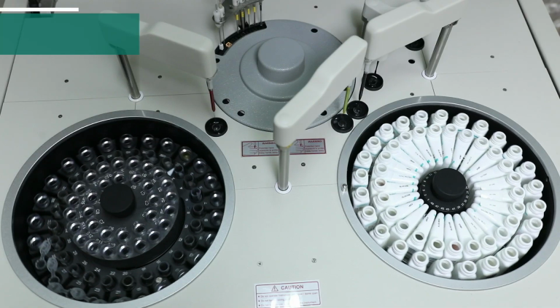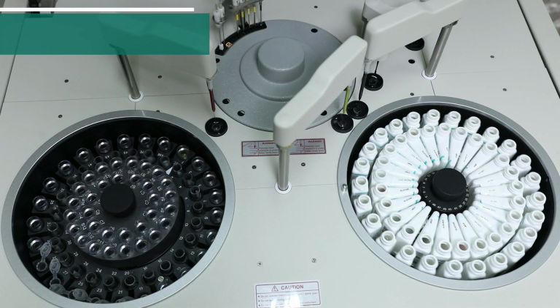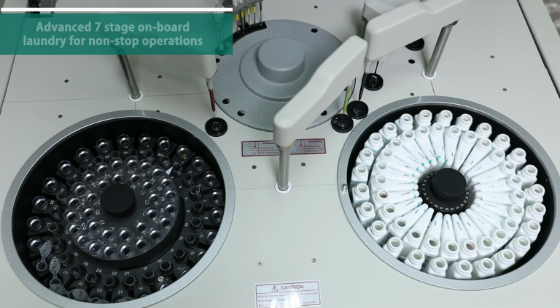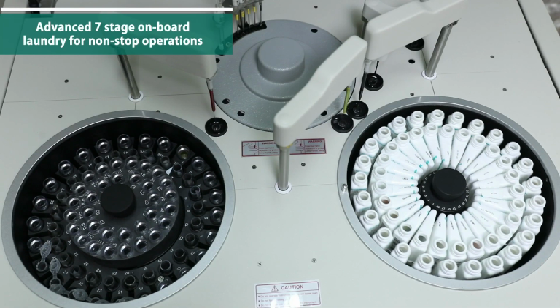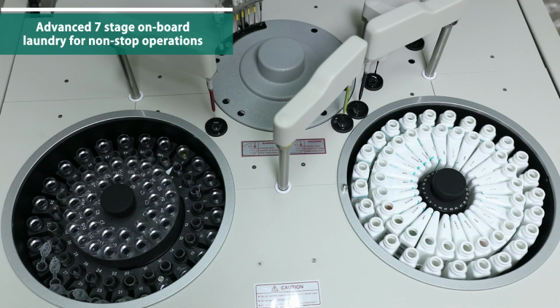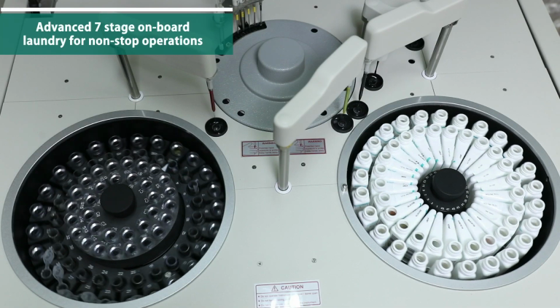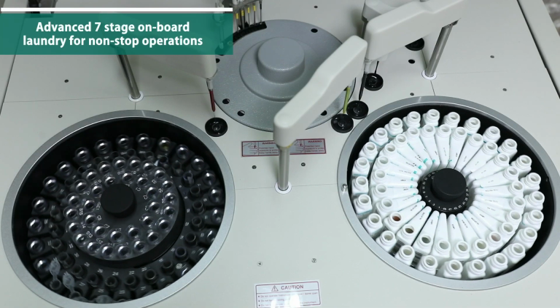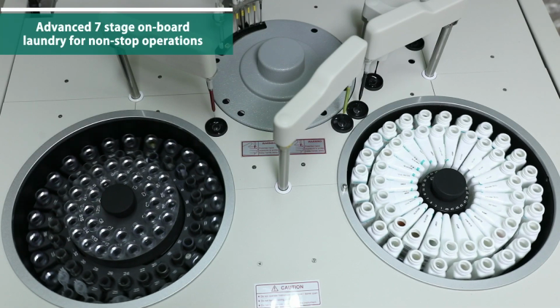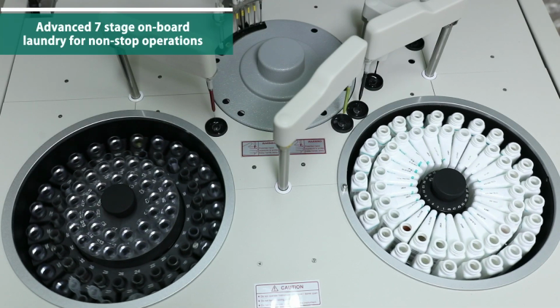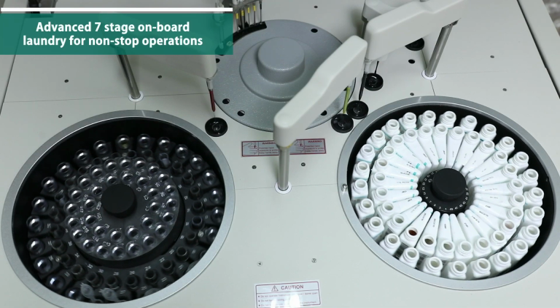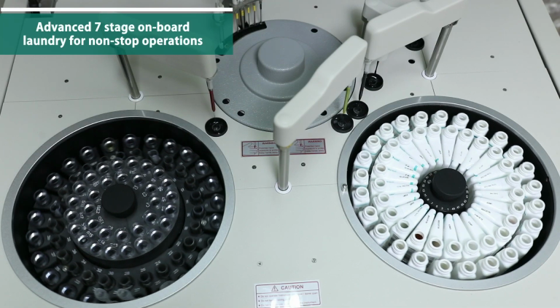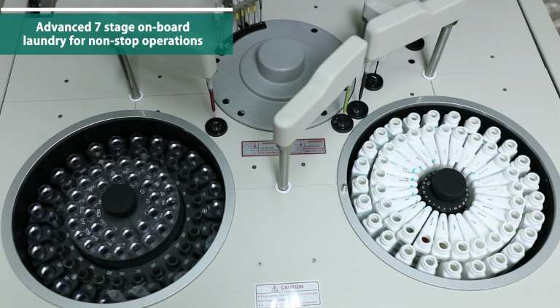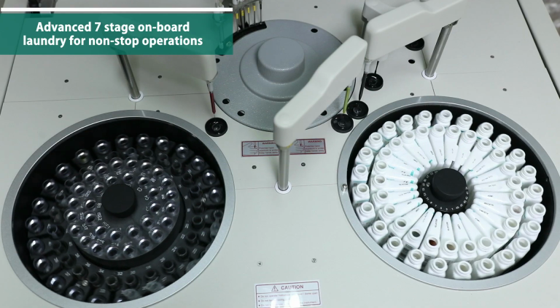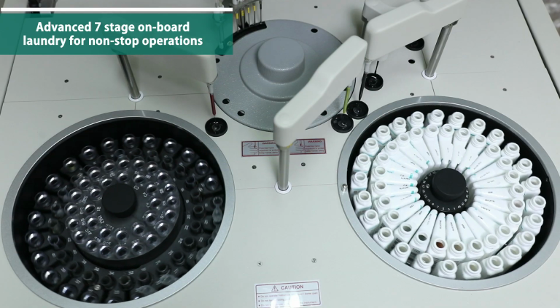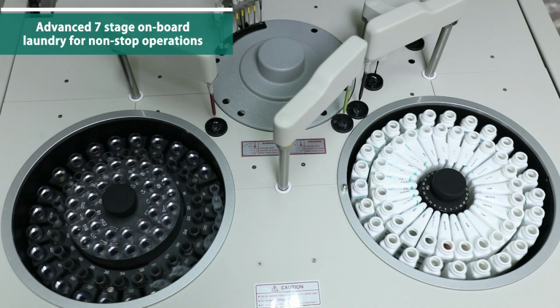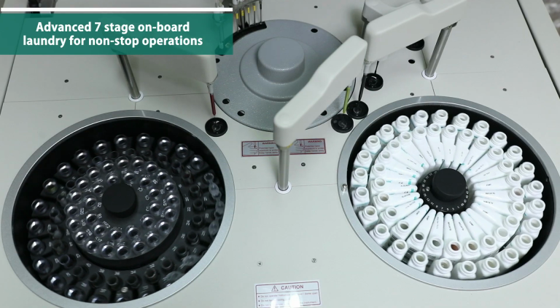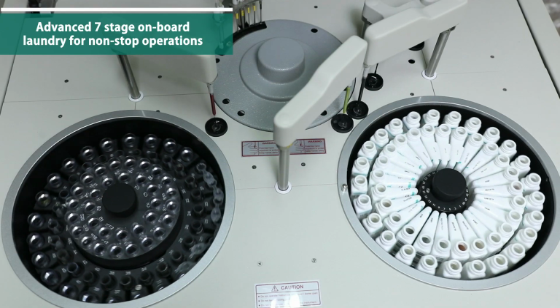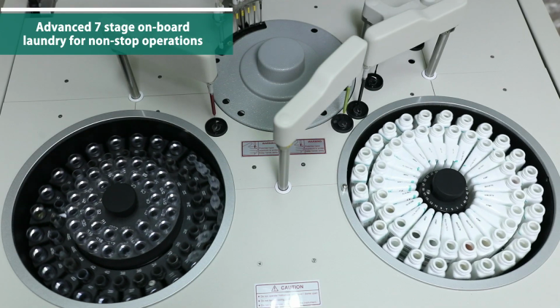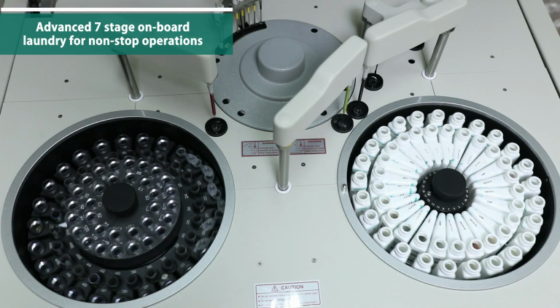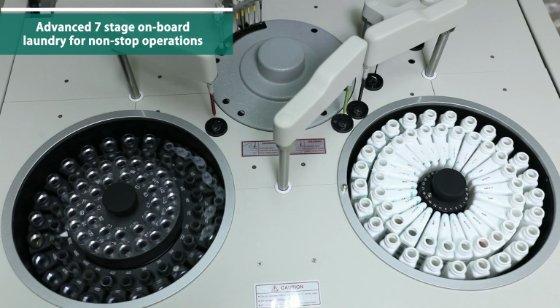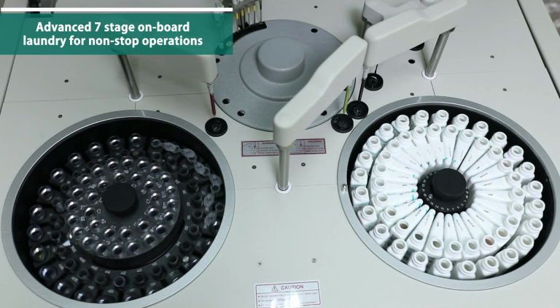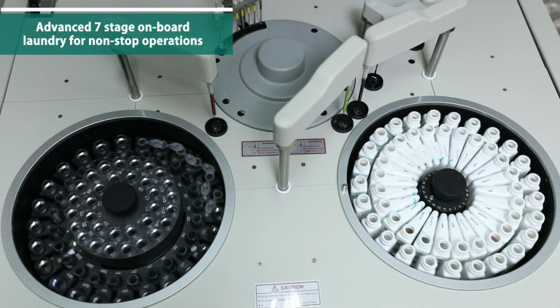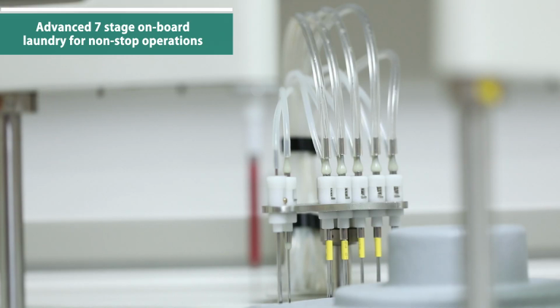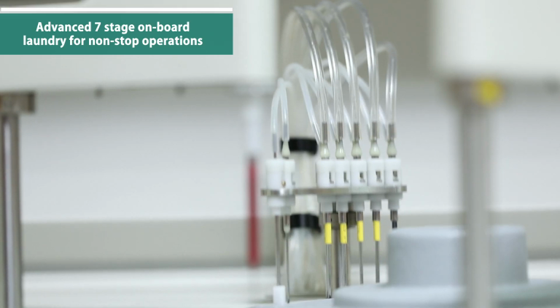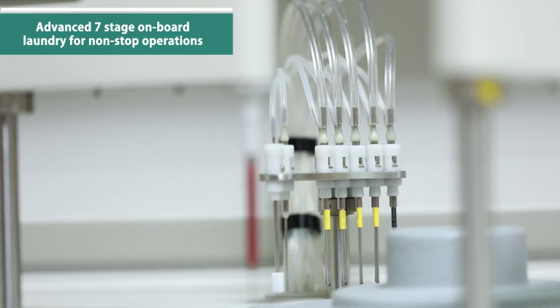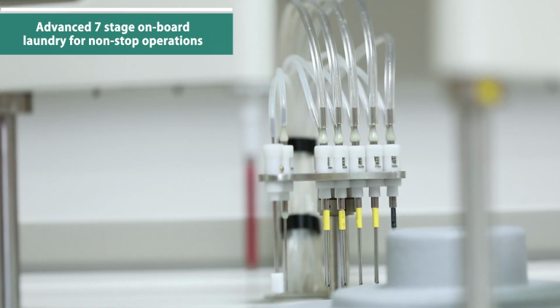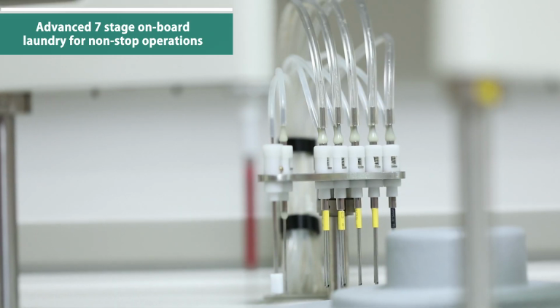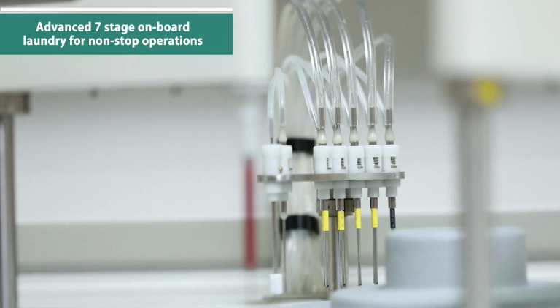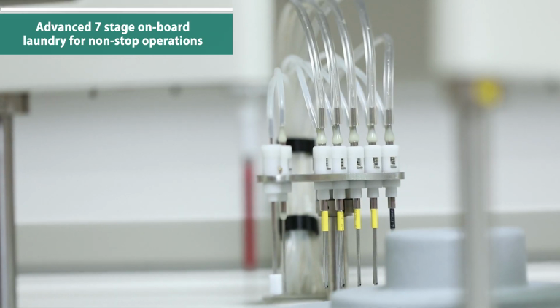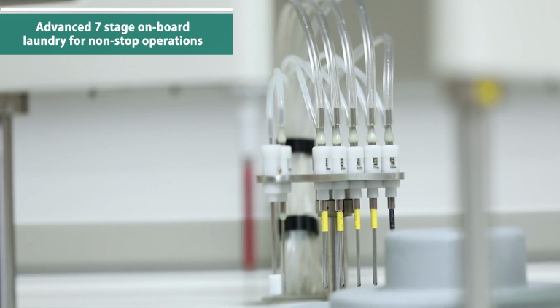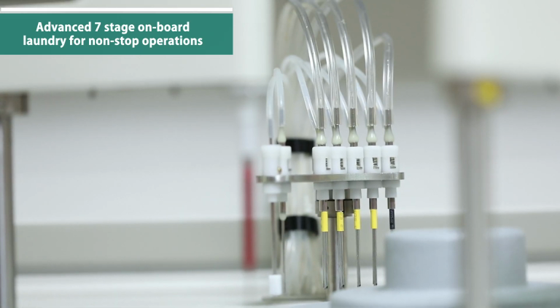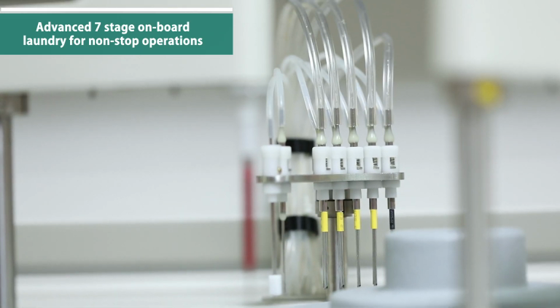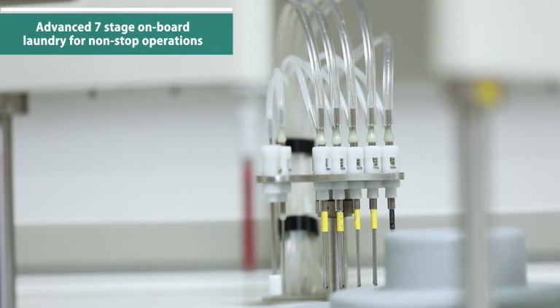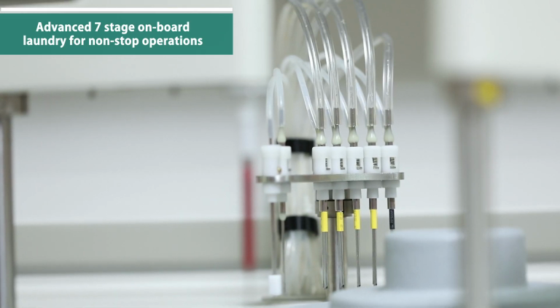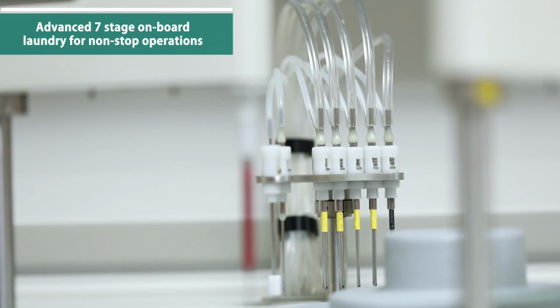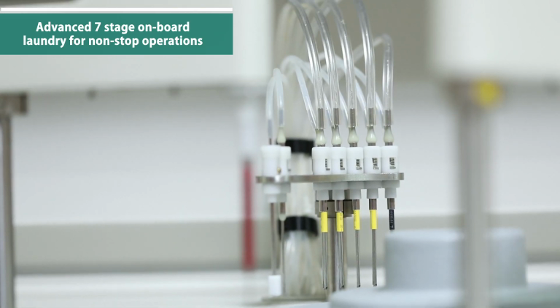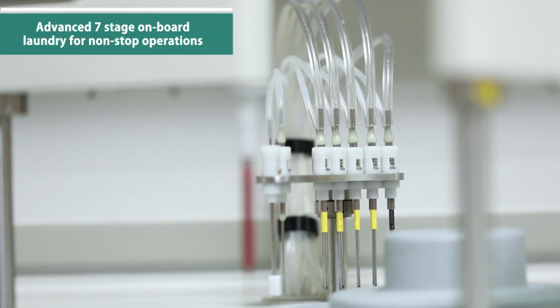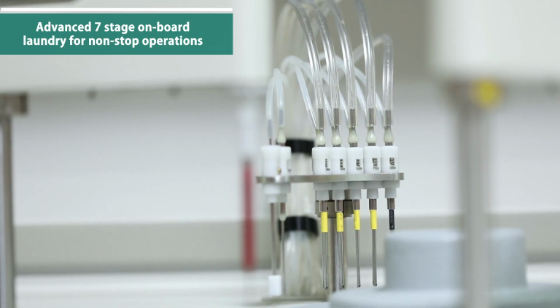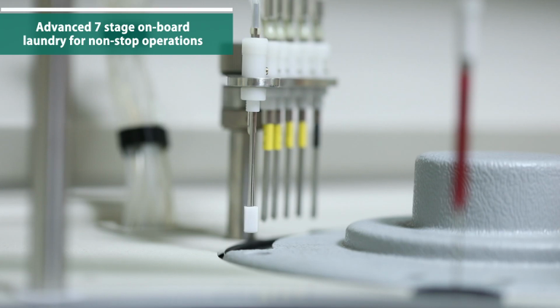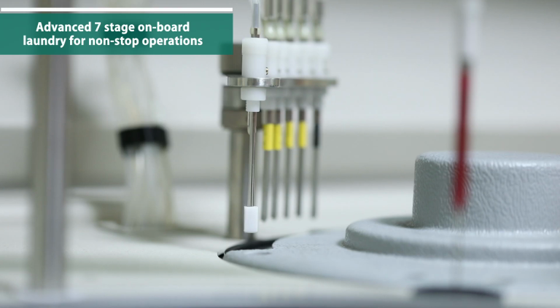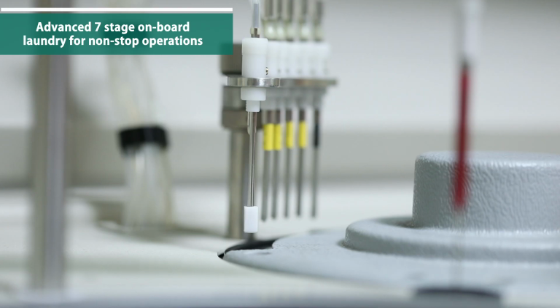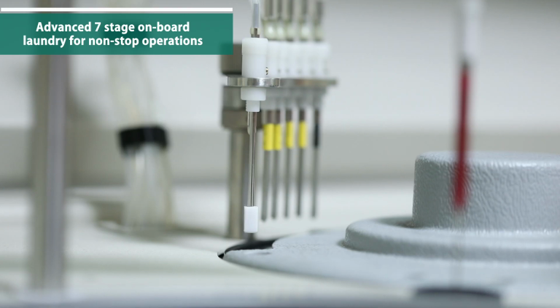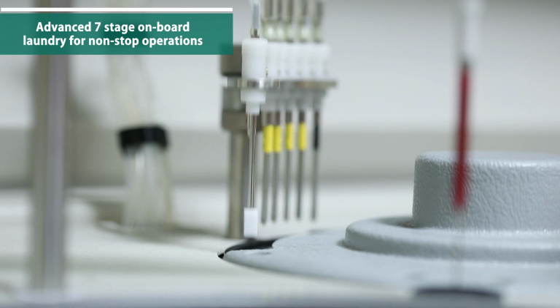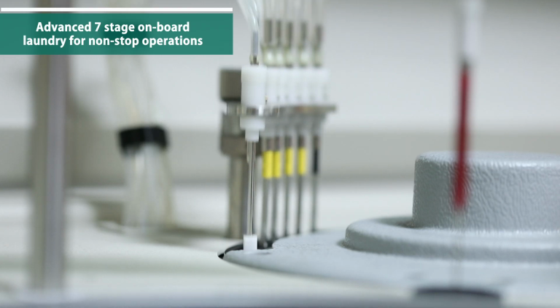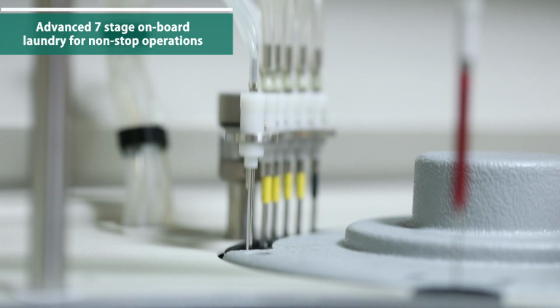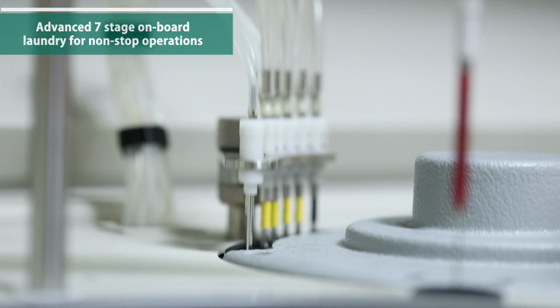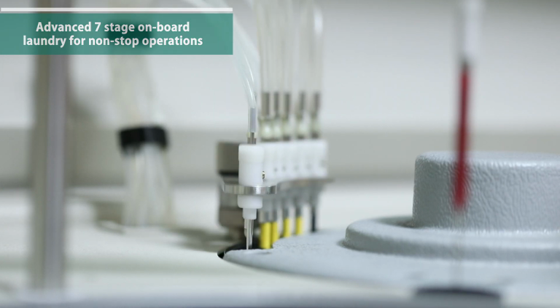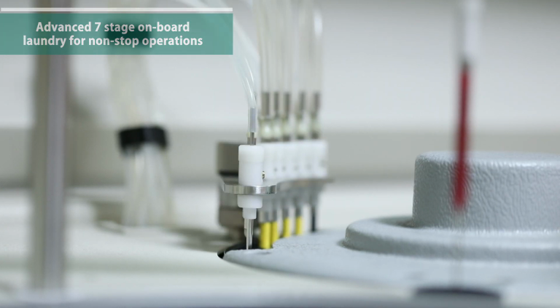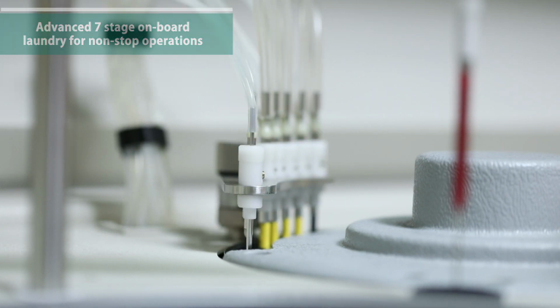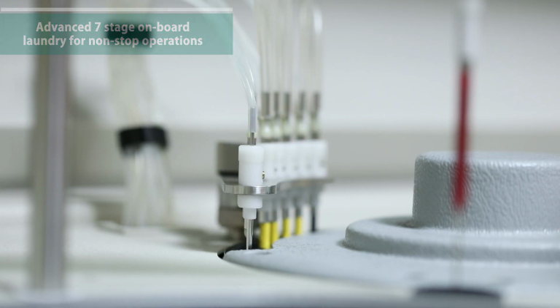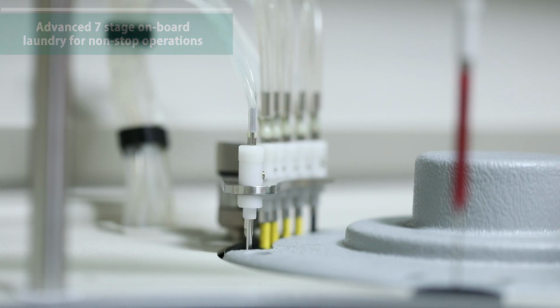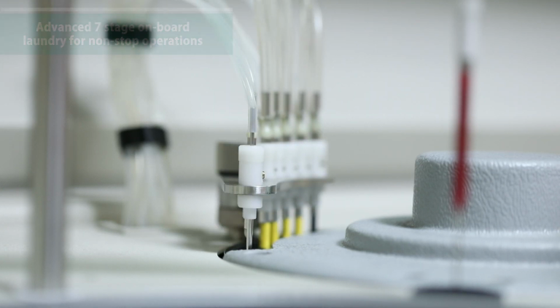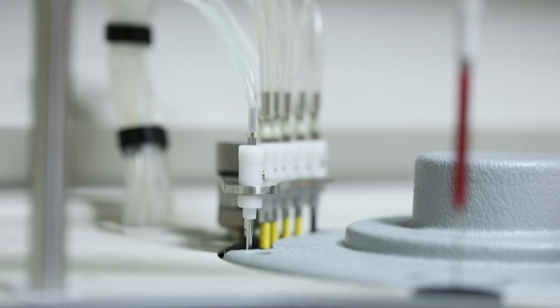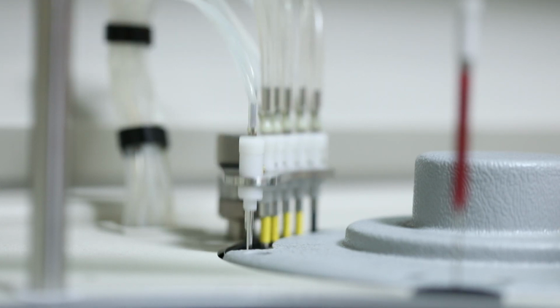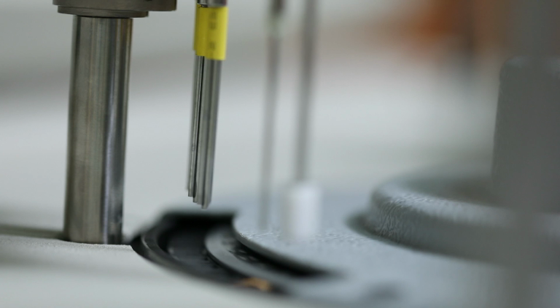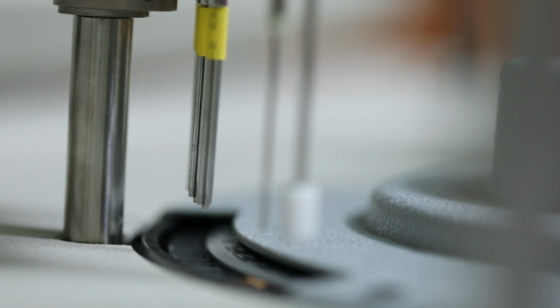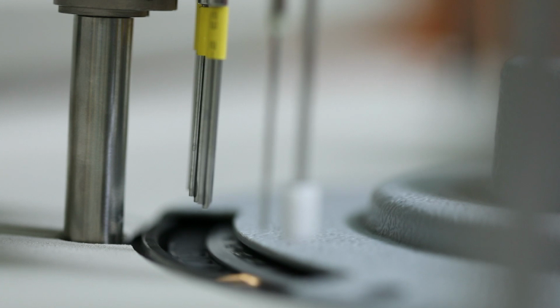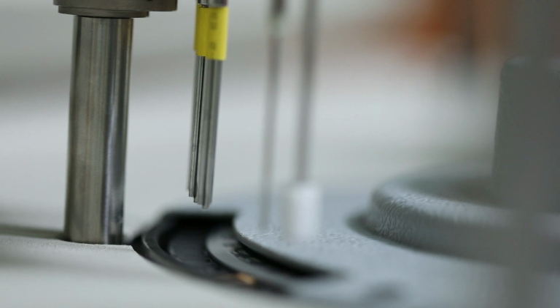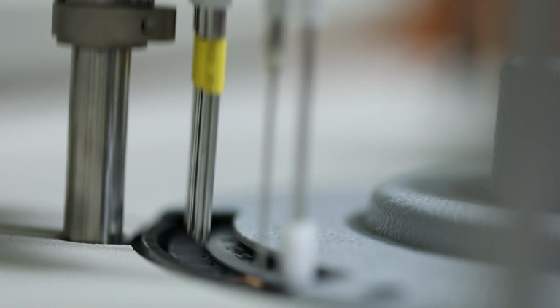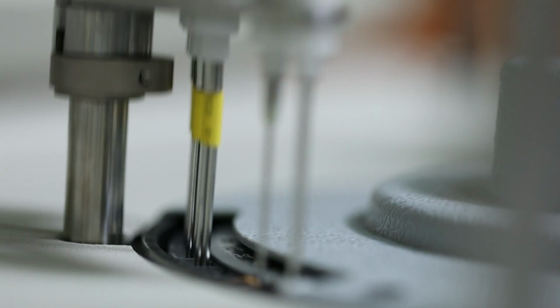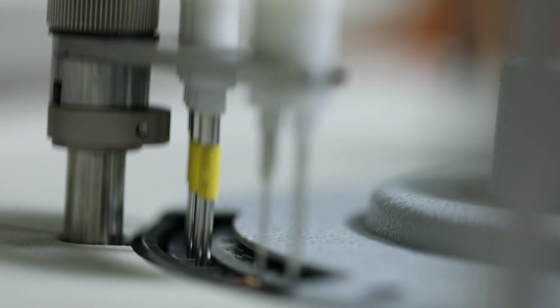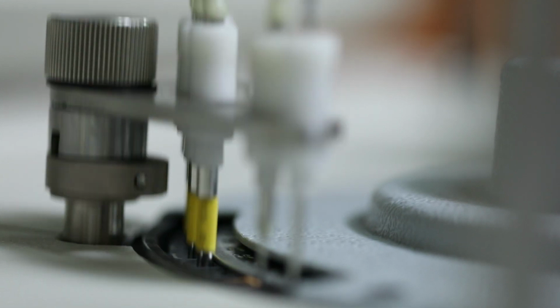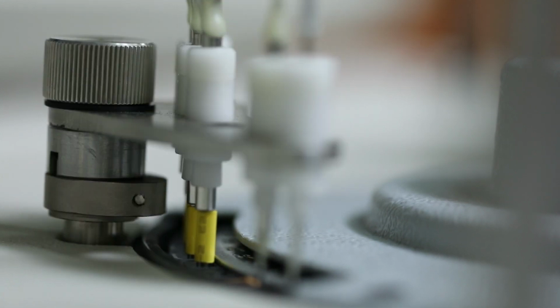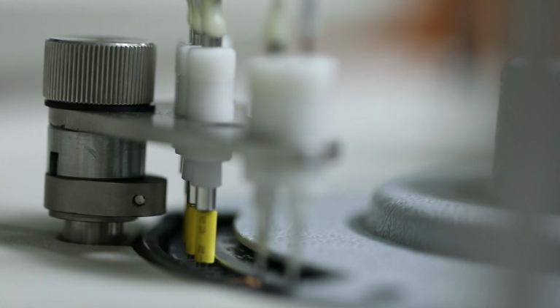Advanced onboard seven-stage laundry ensures complete cleaning of the cuvettes to eliminate any contamination.